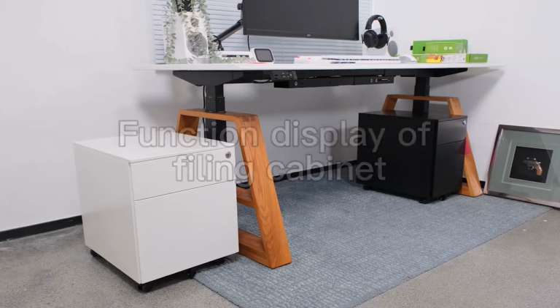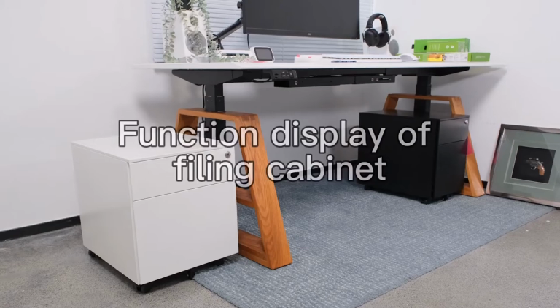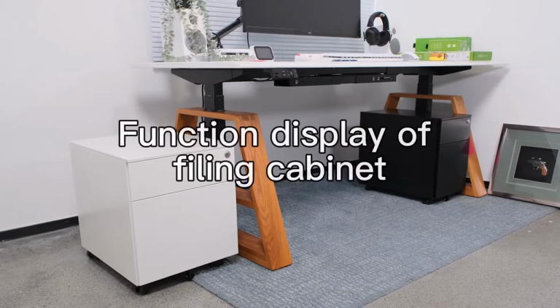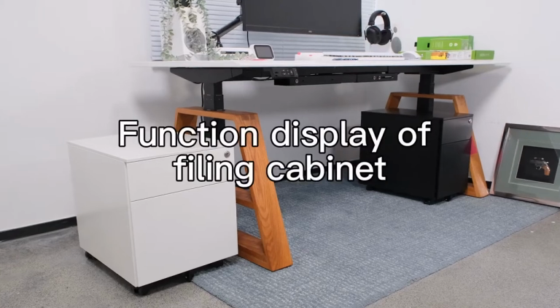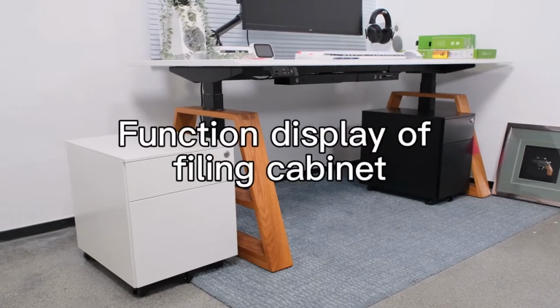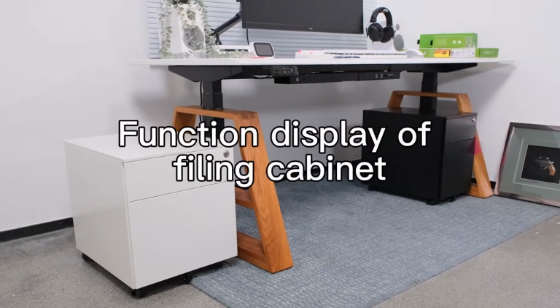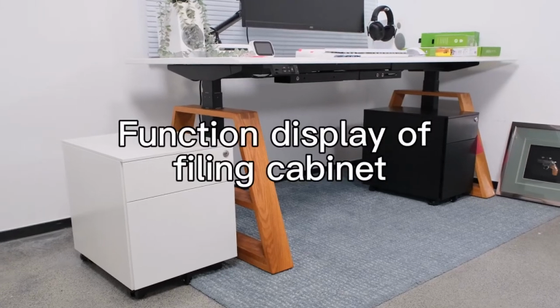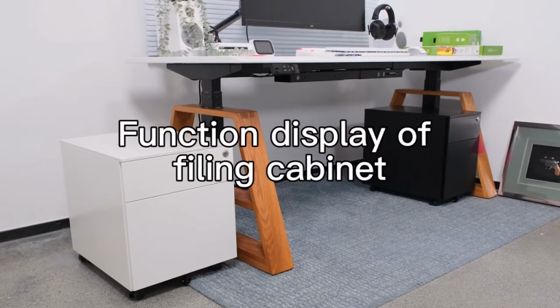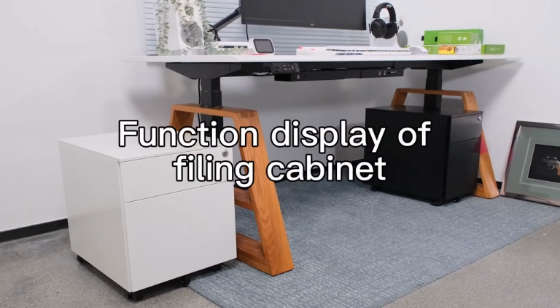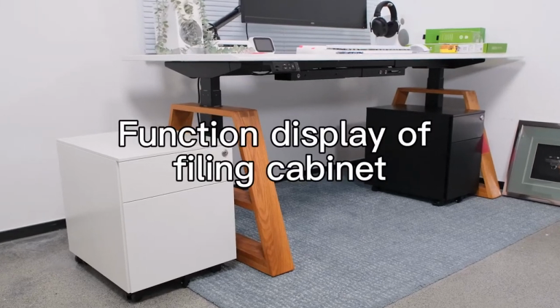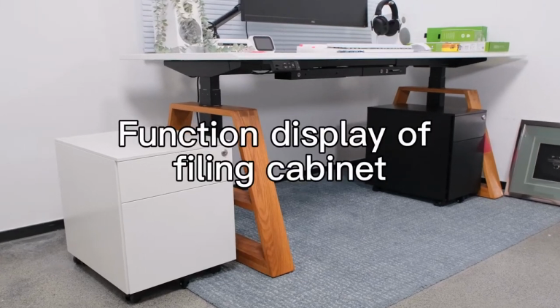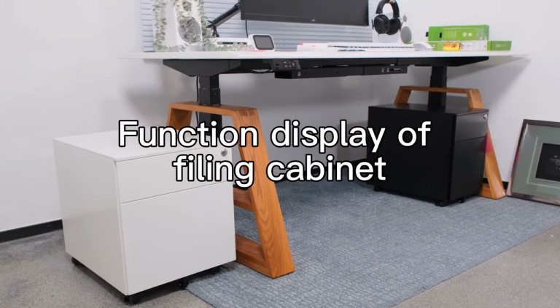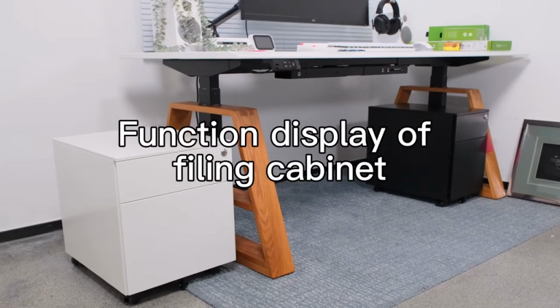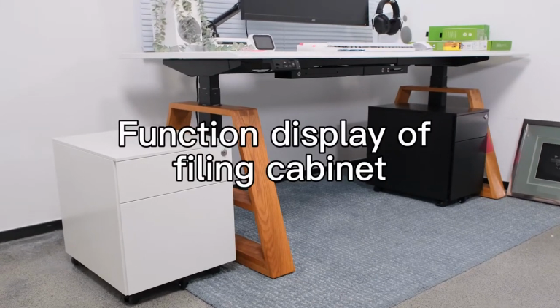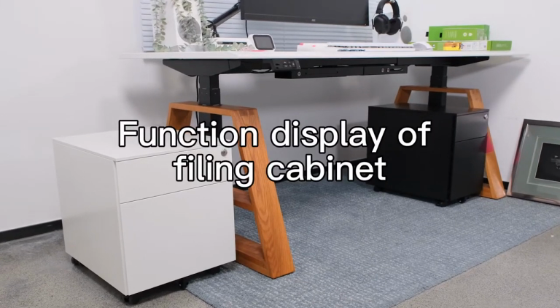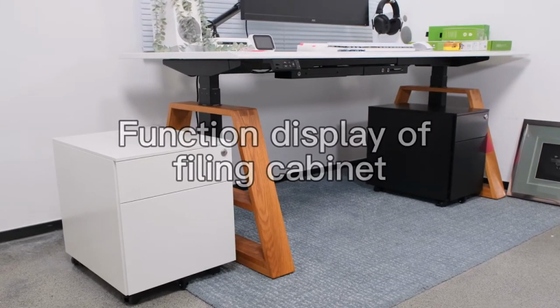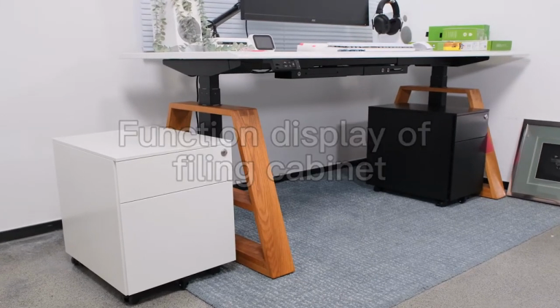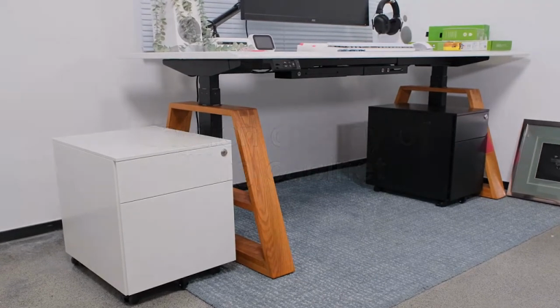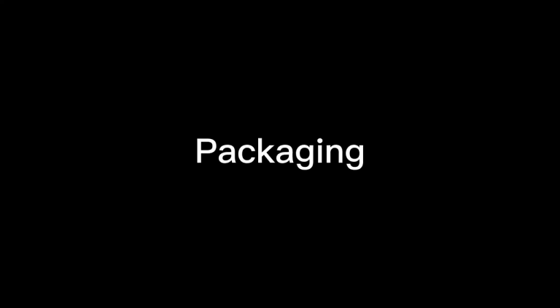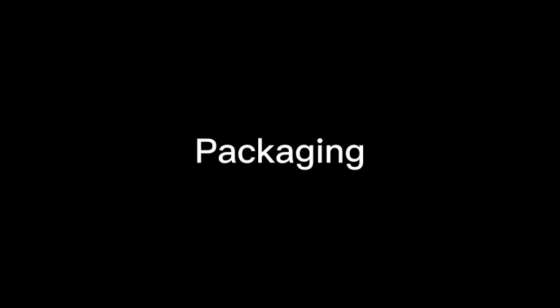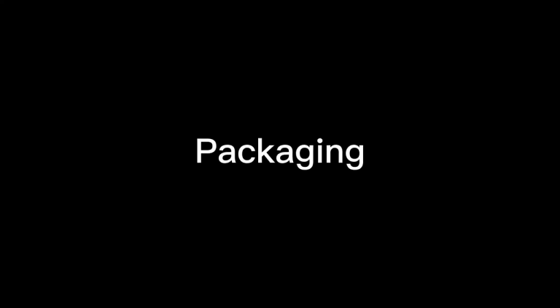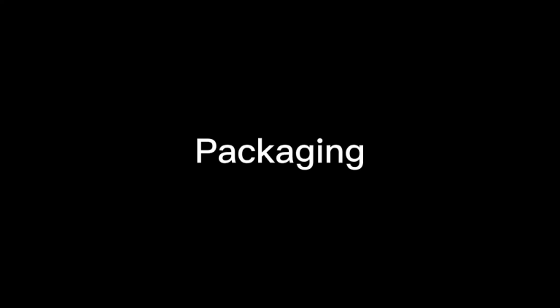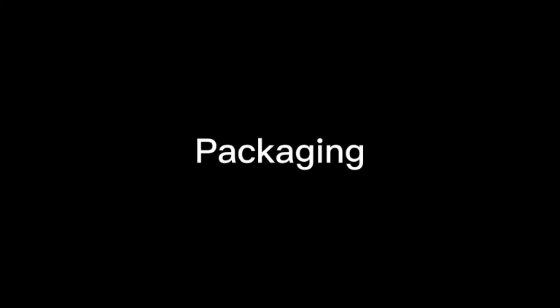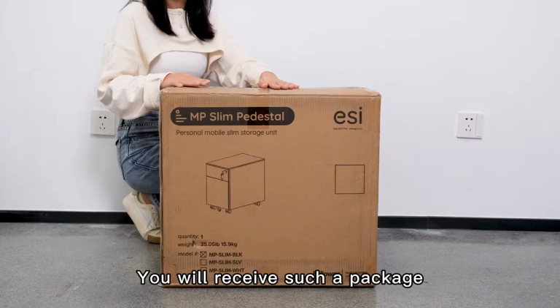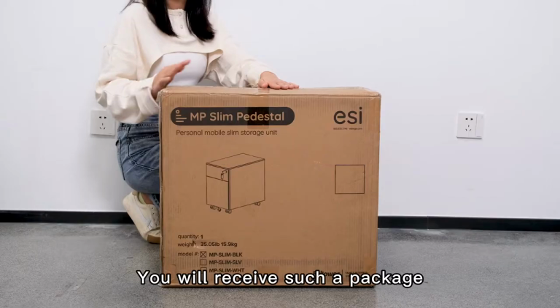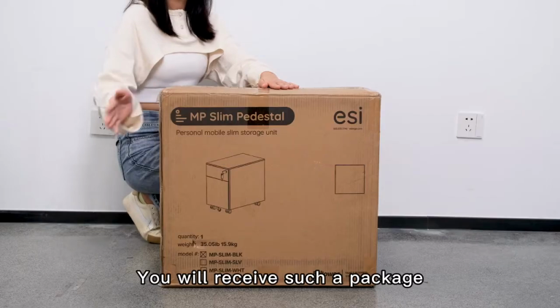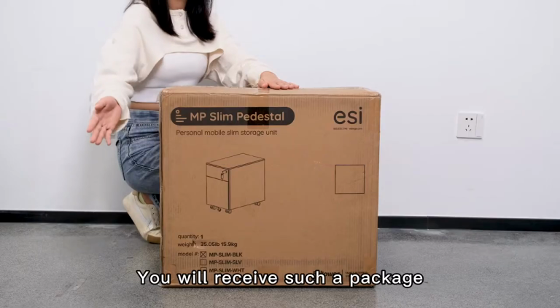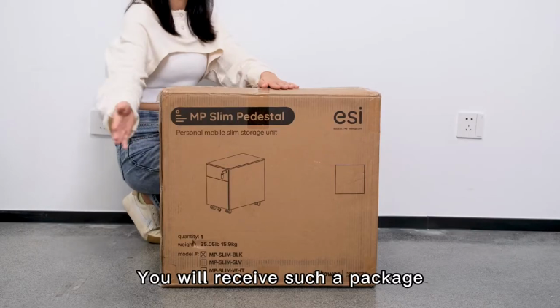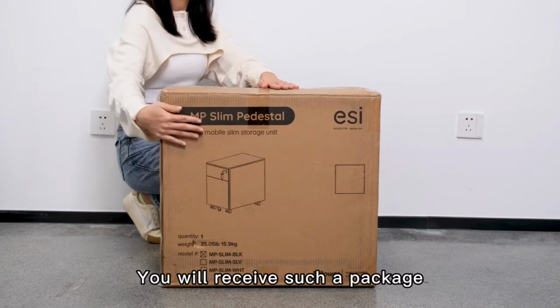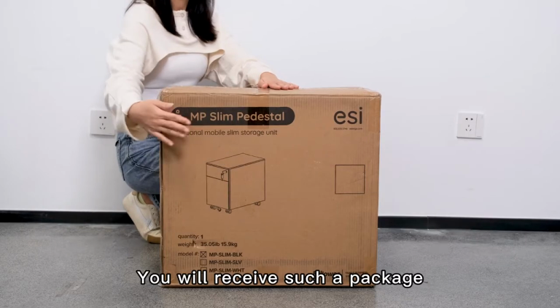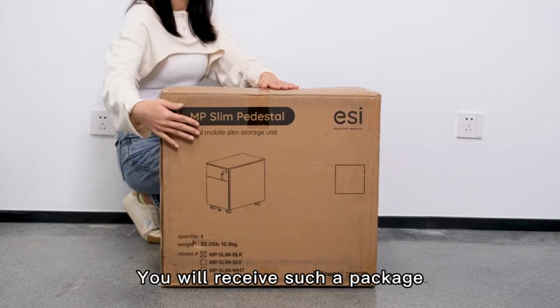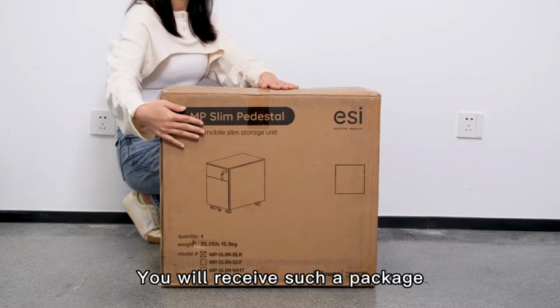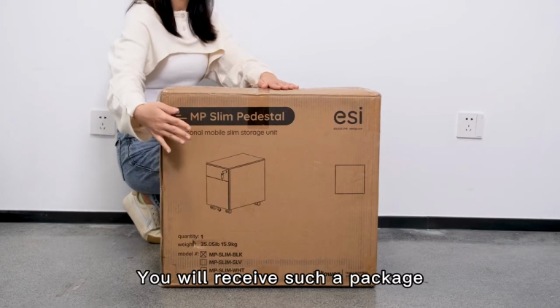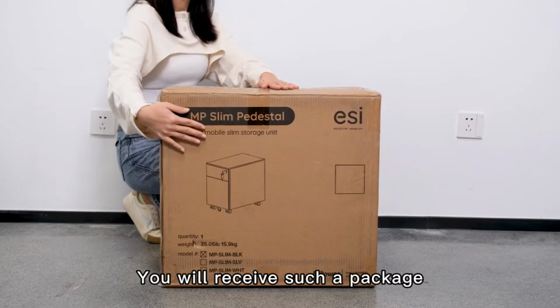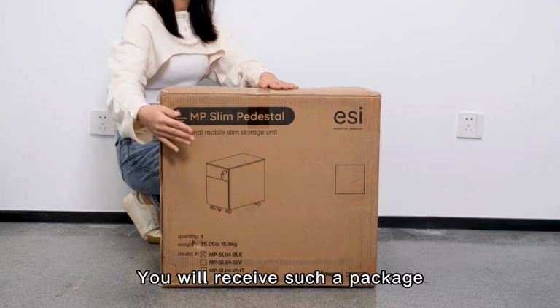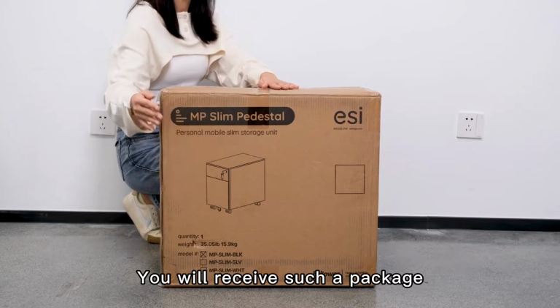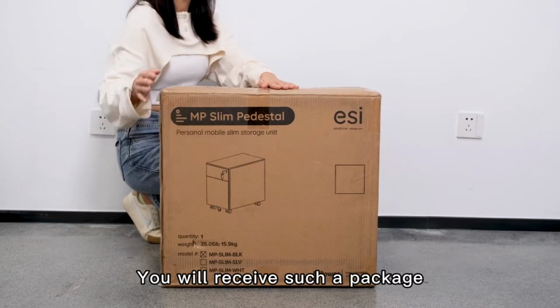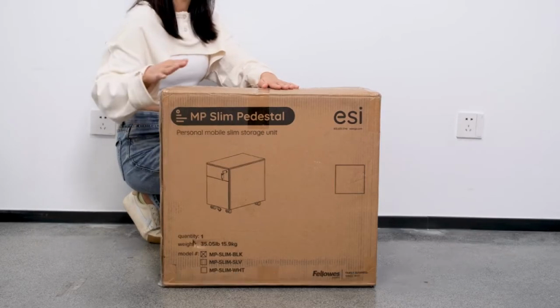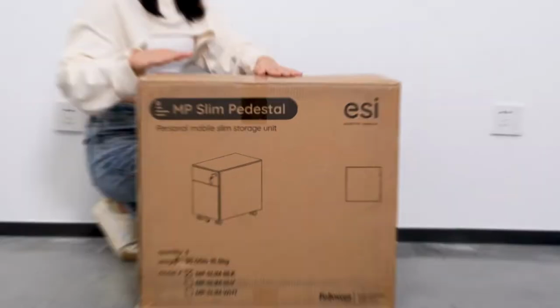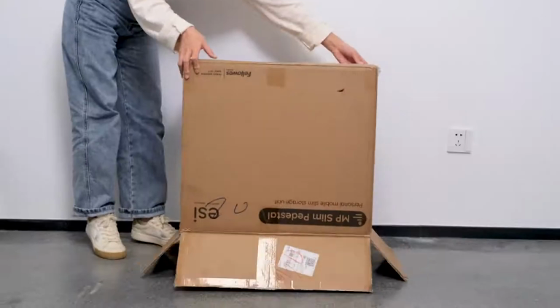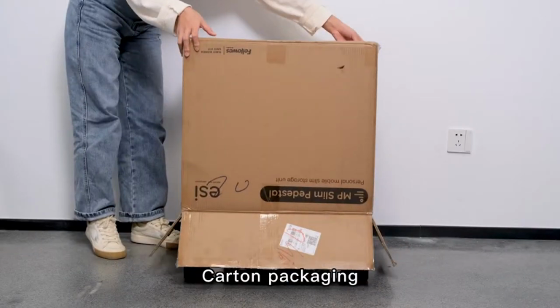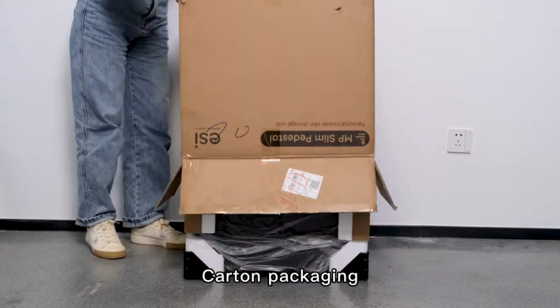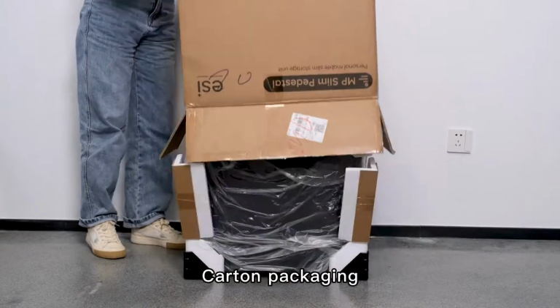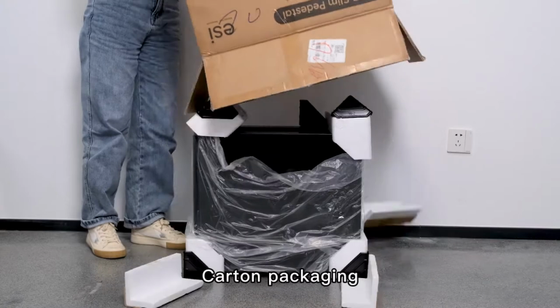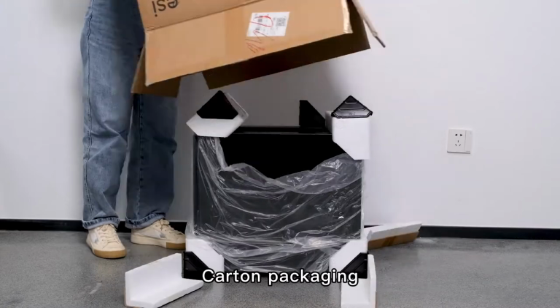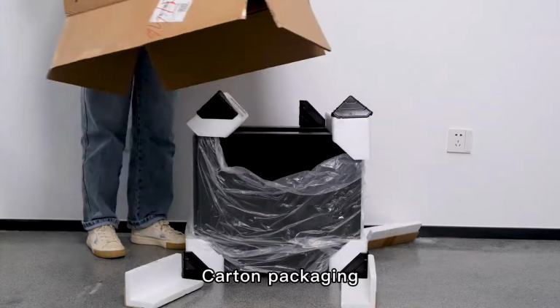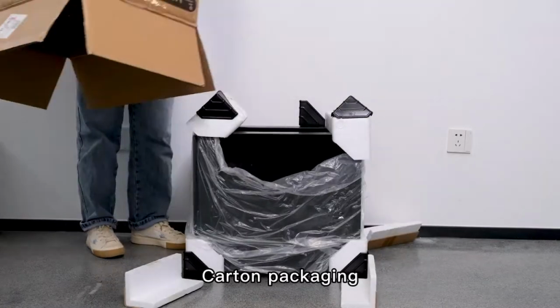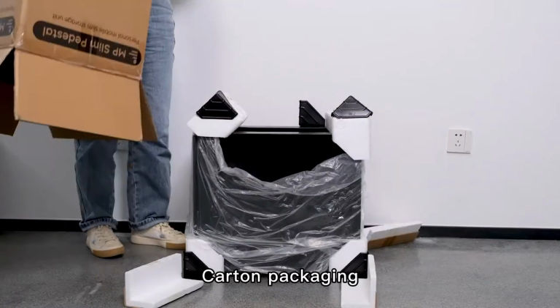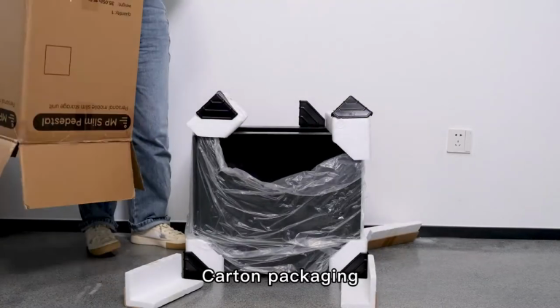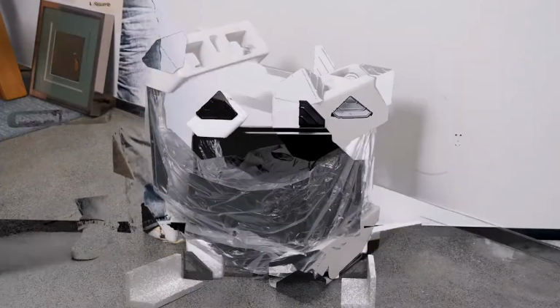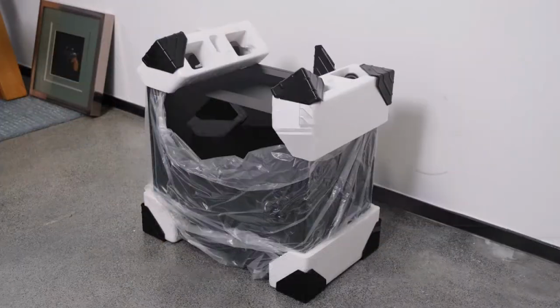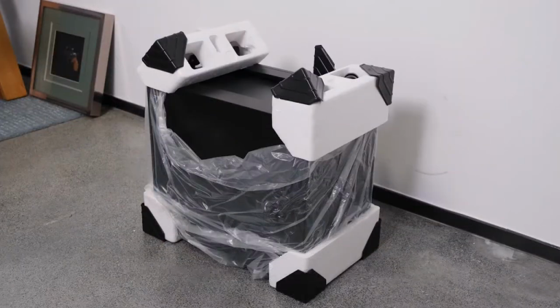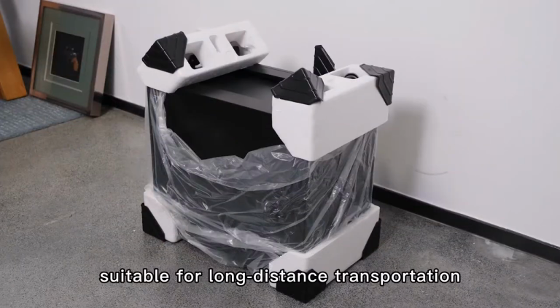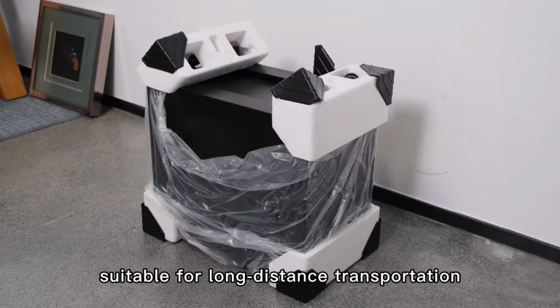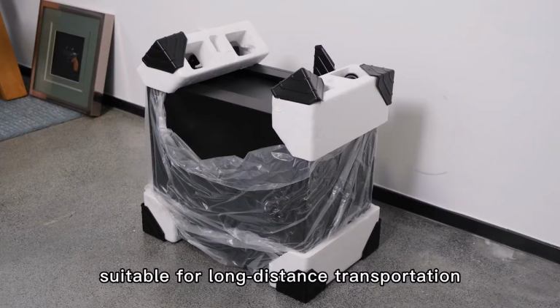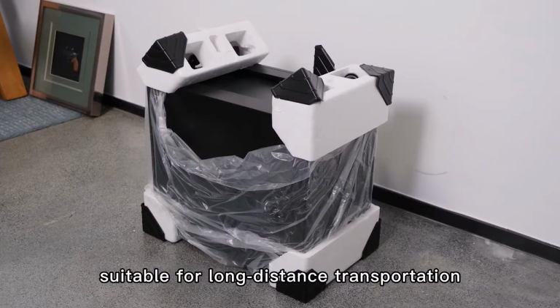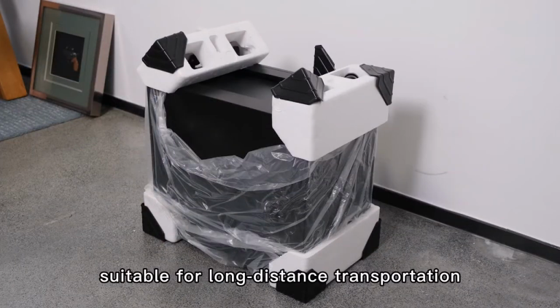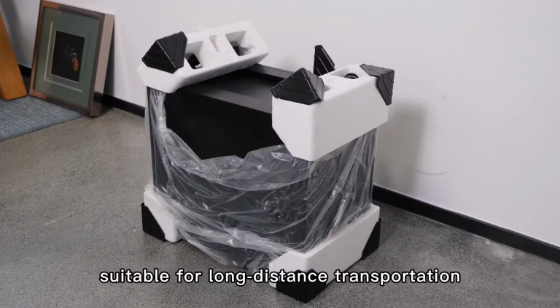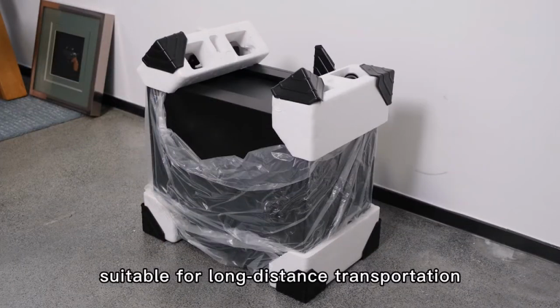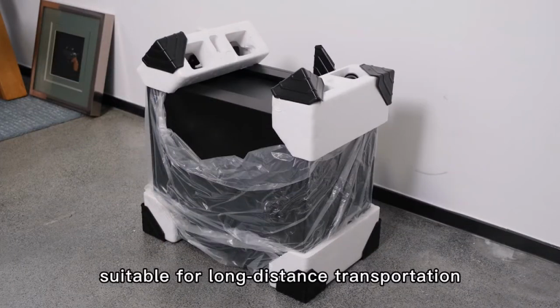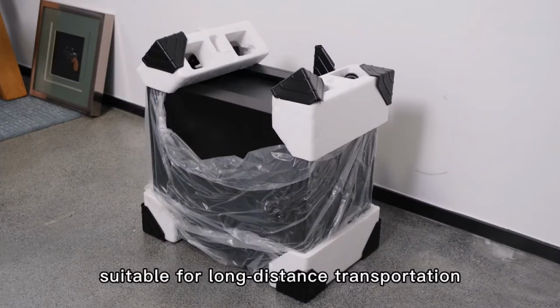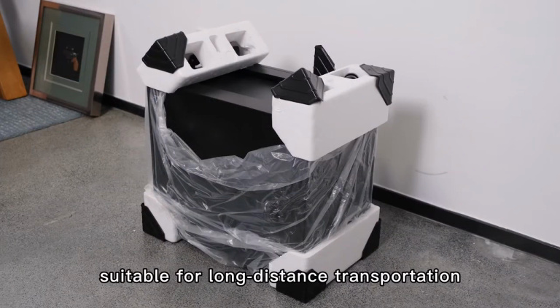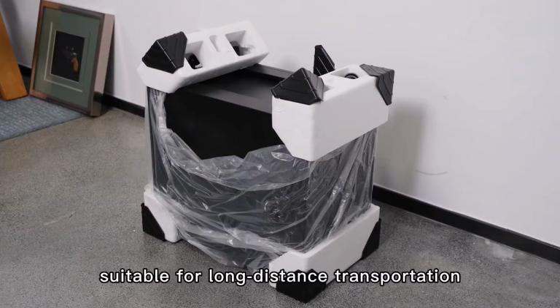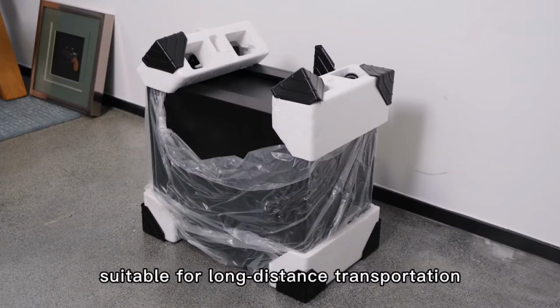Function display of the filing cabinet. Packaging: you will receive such a package — carton packaging, suitable for long-distance transportation.